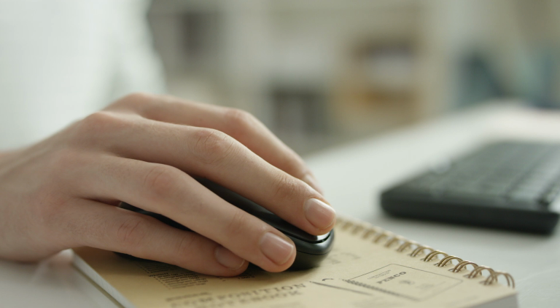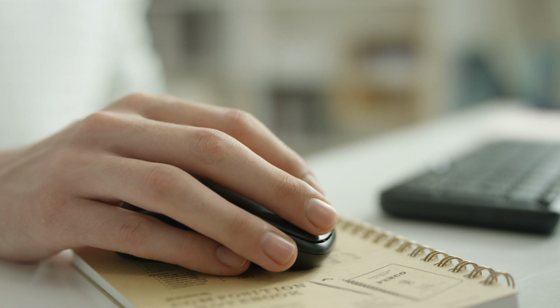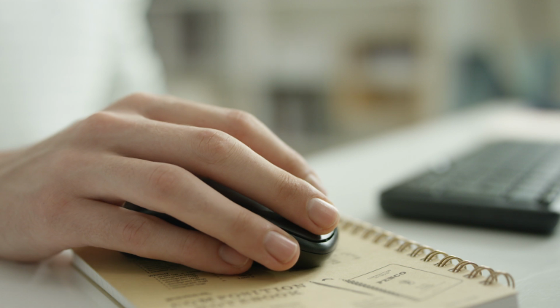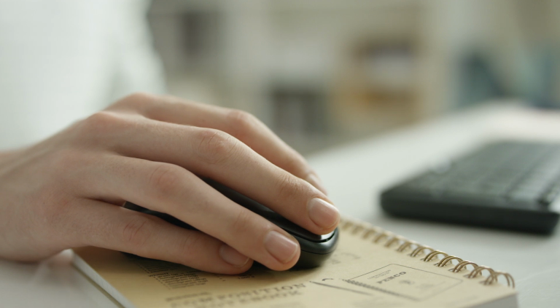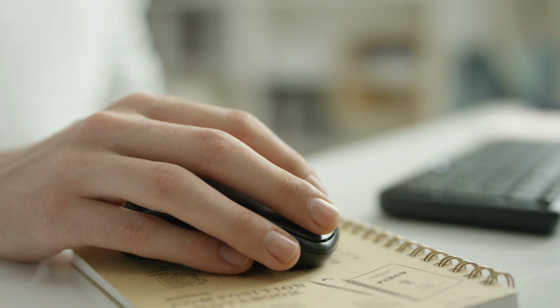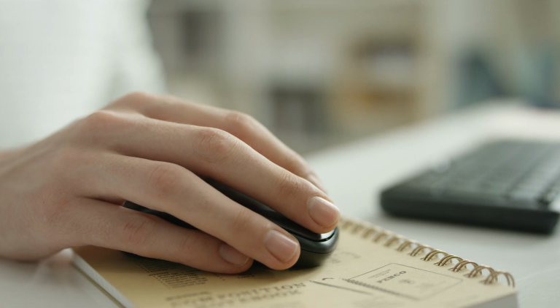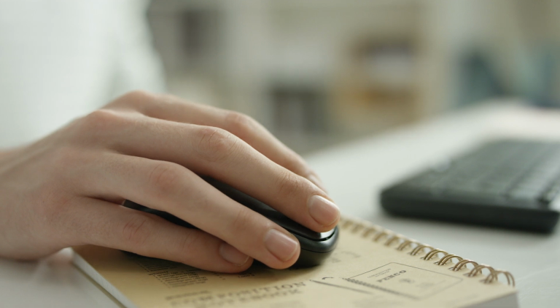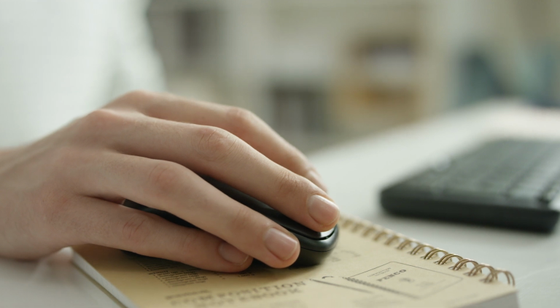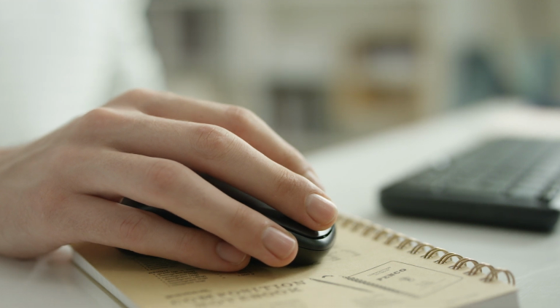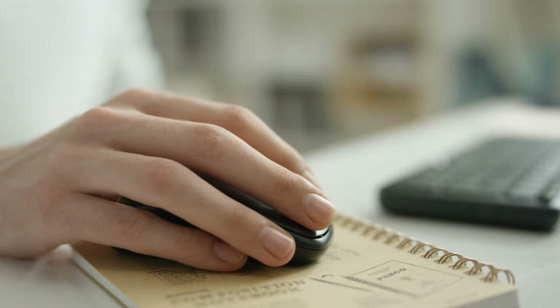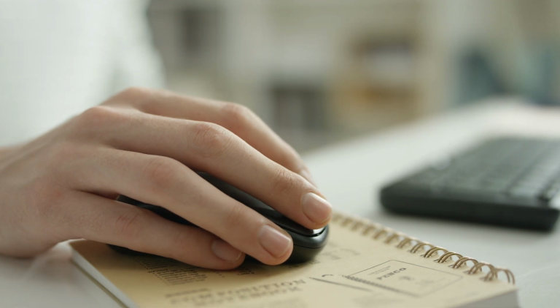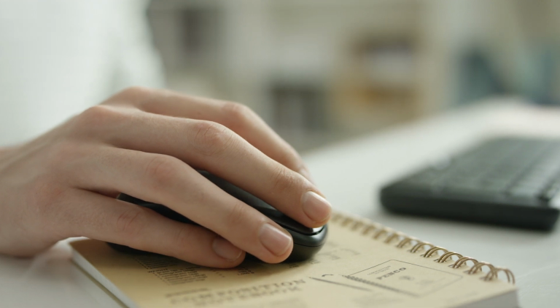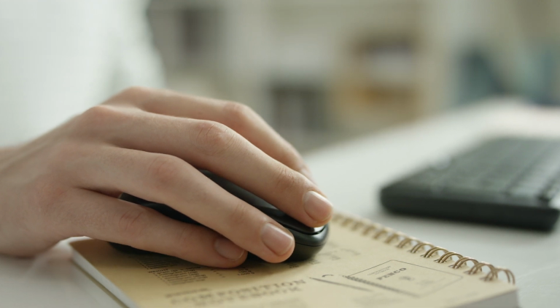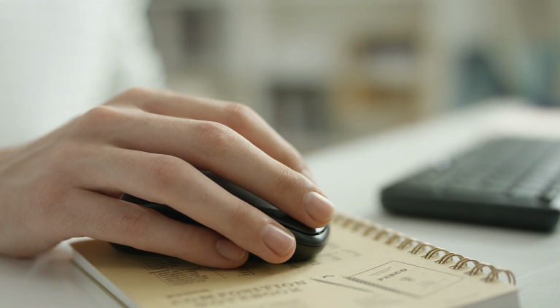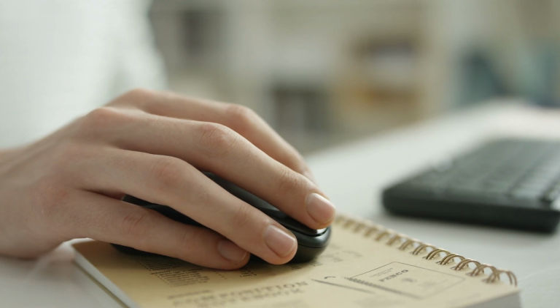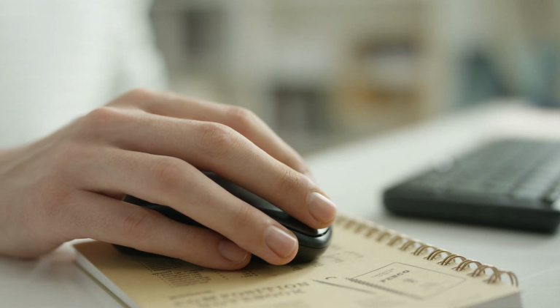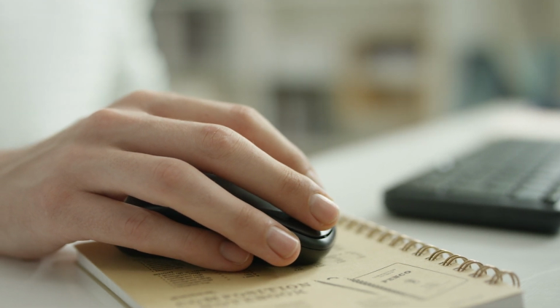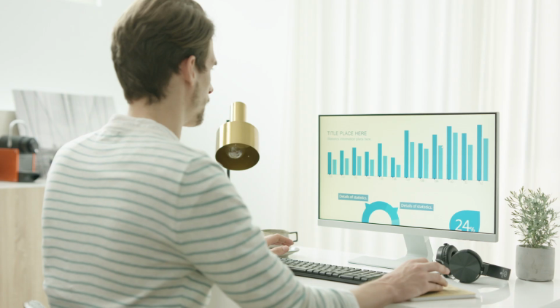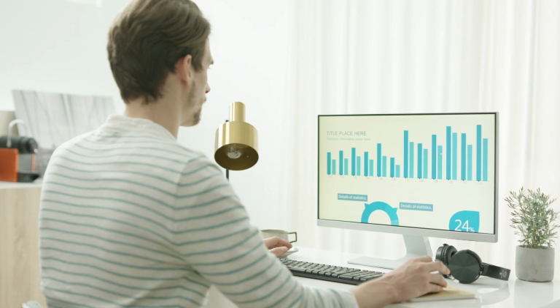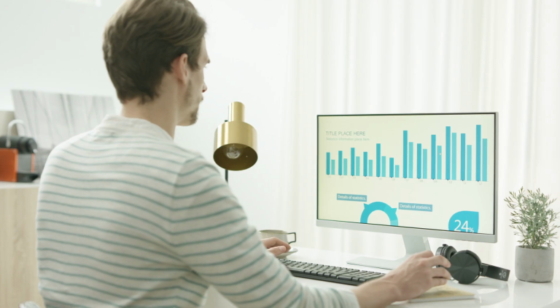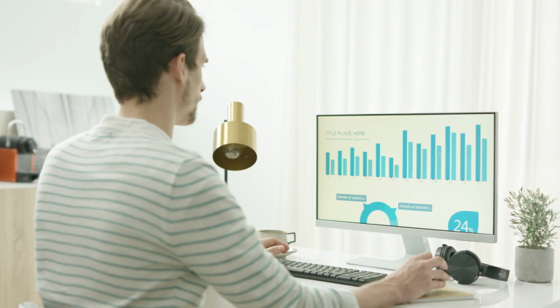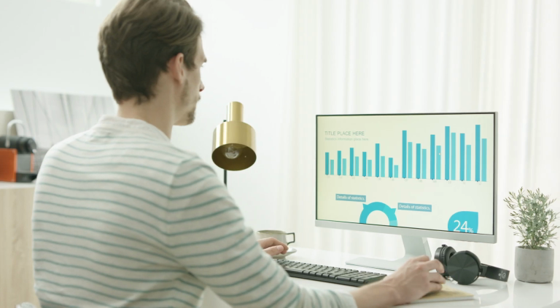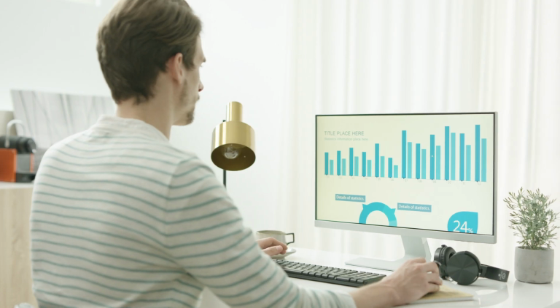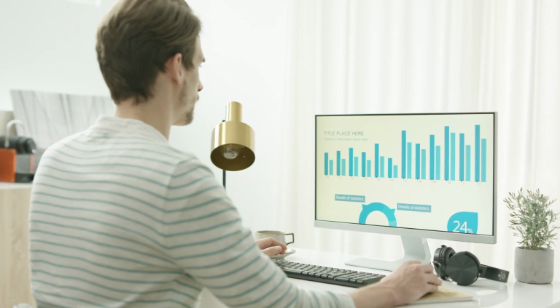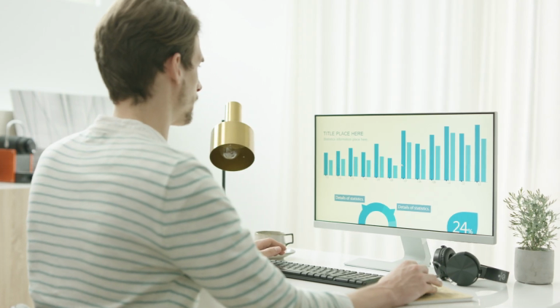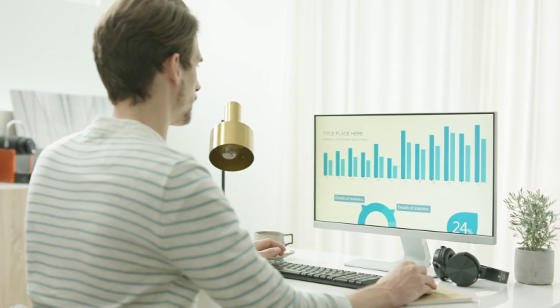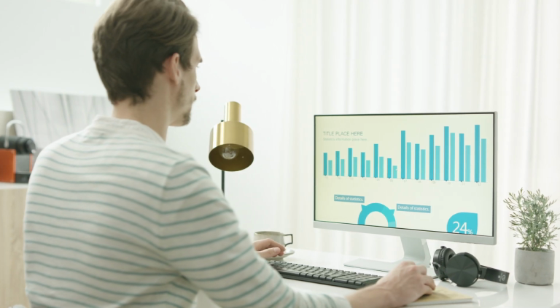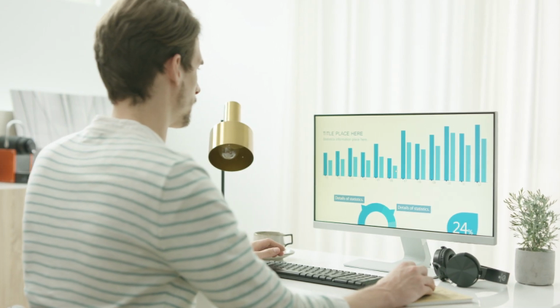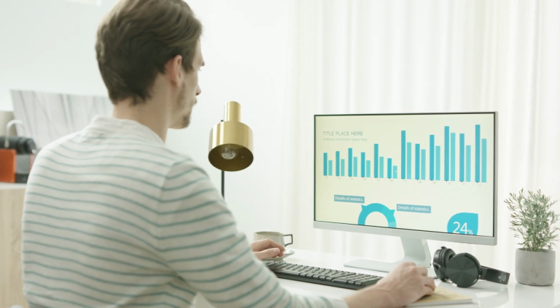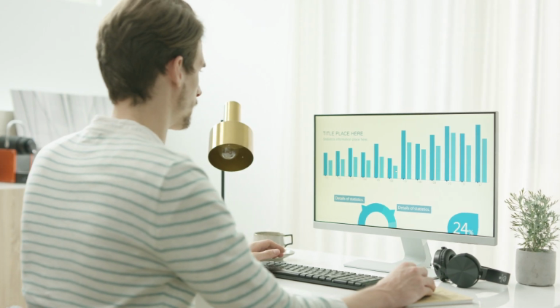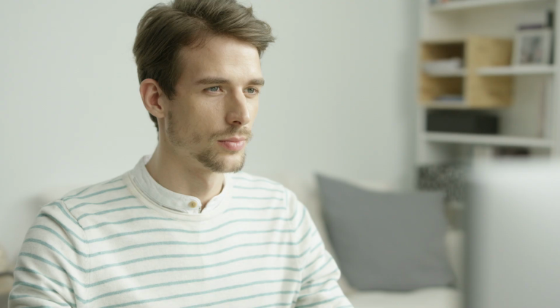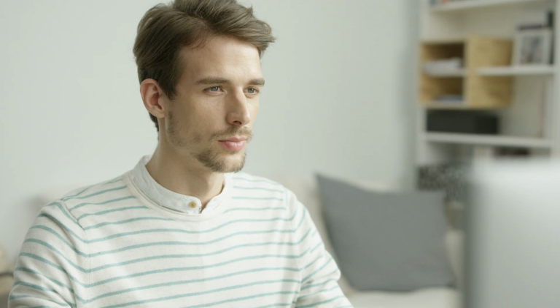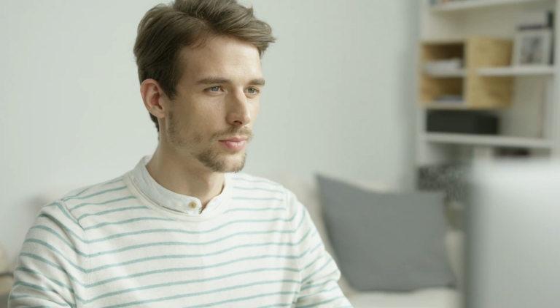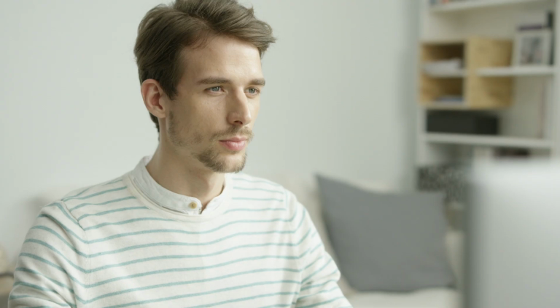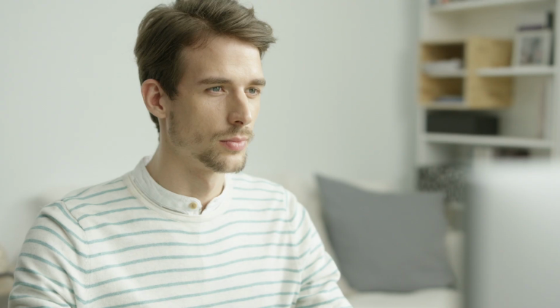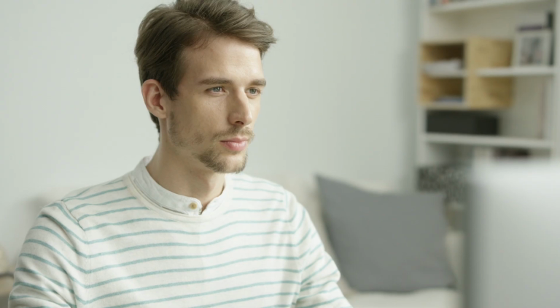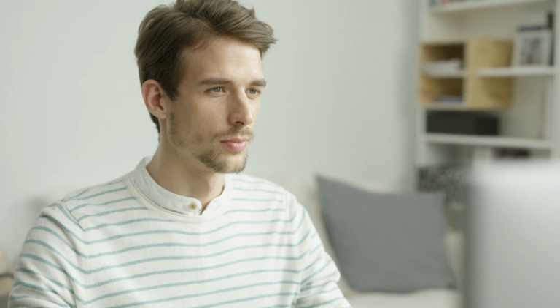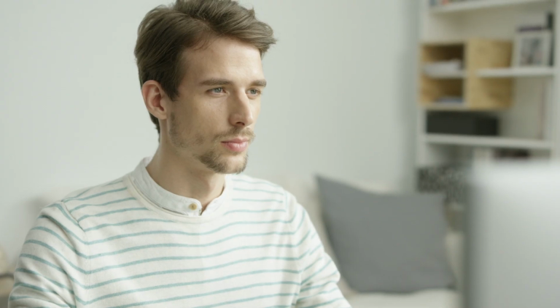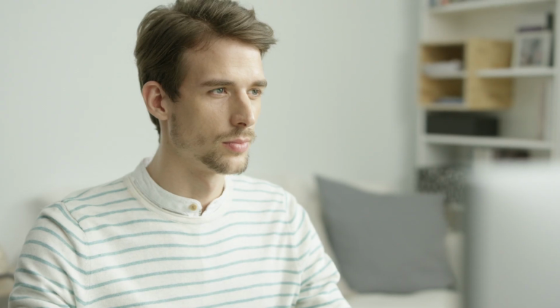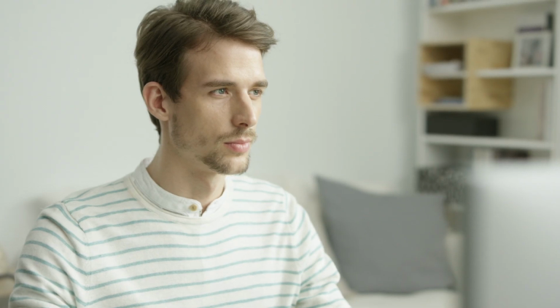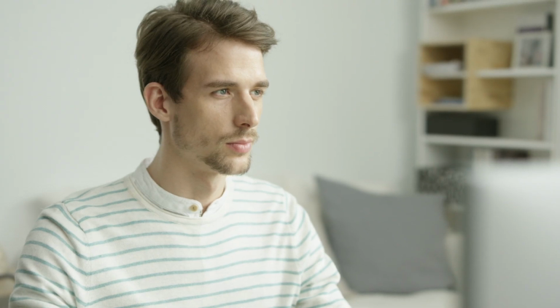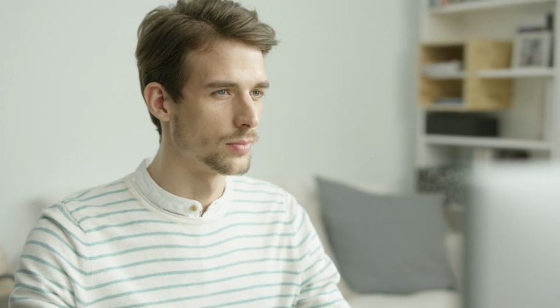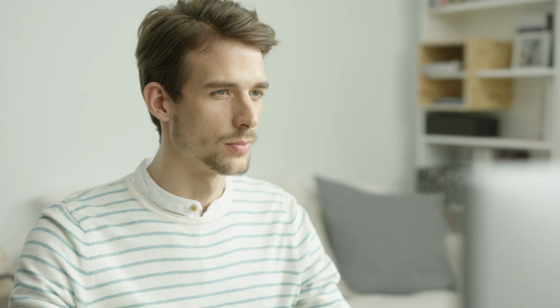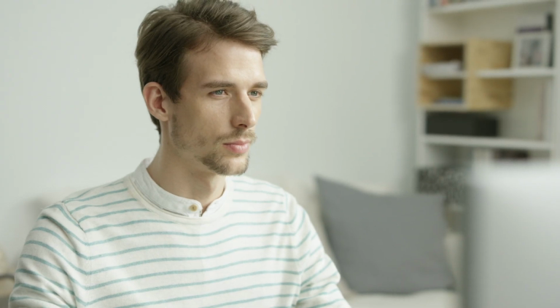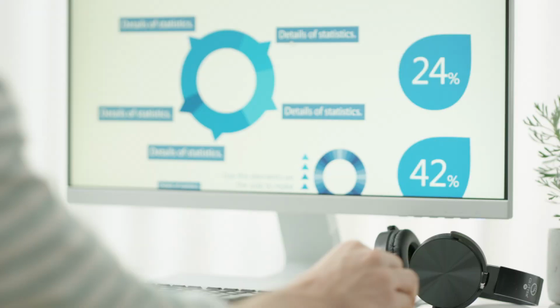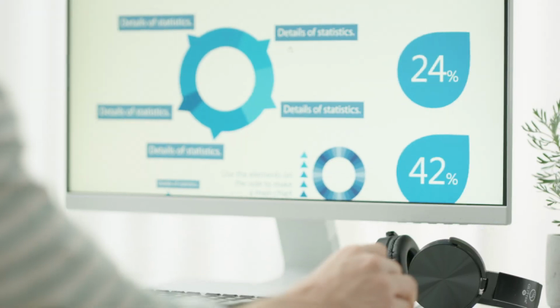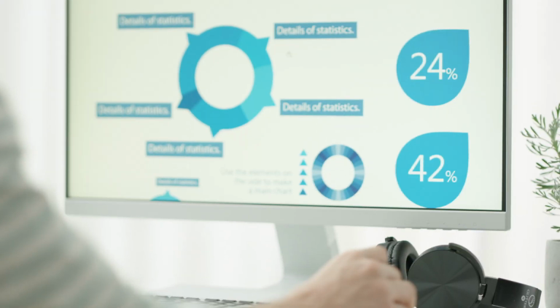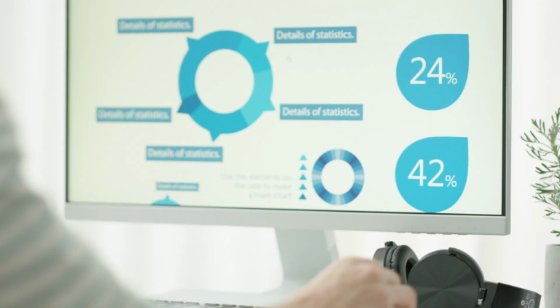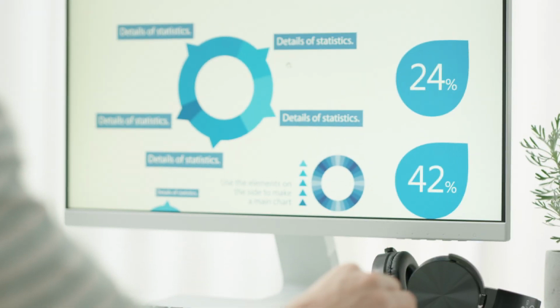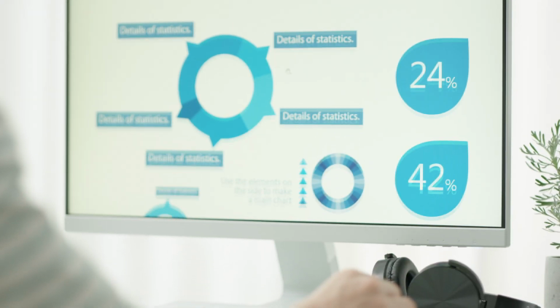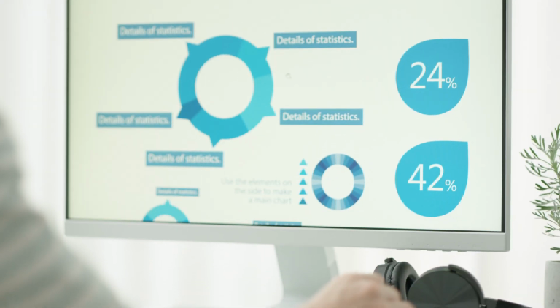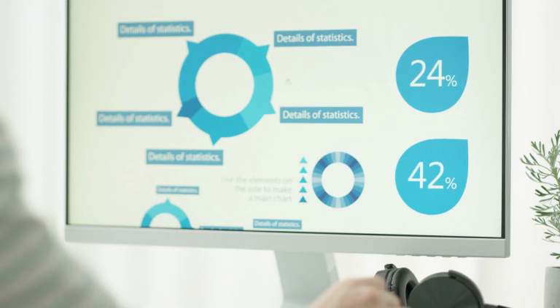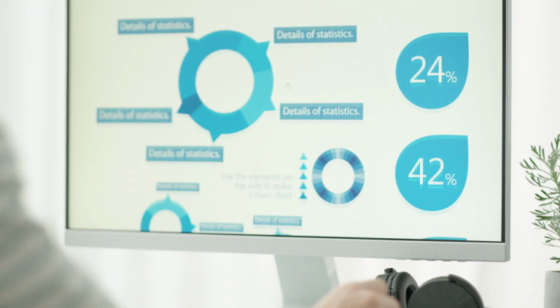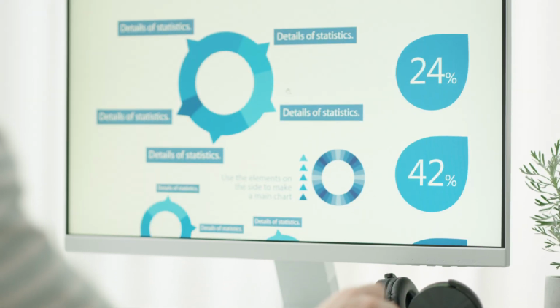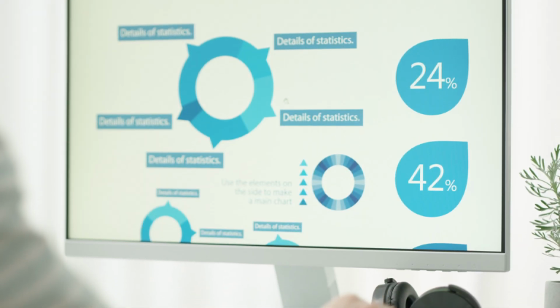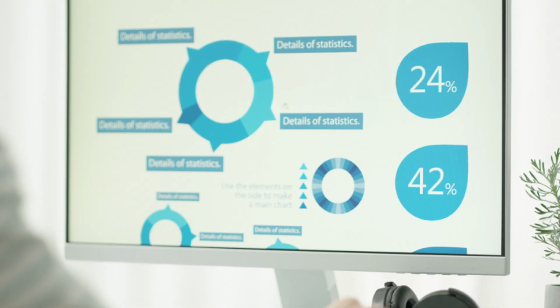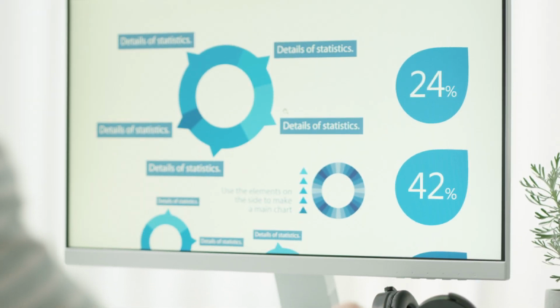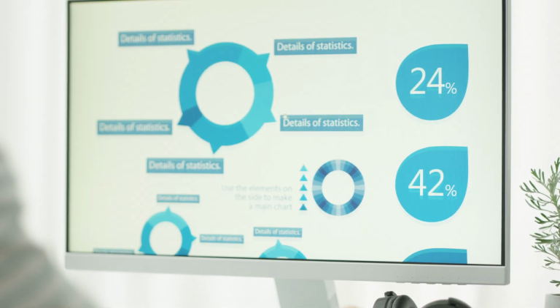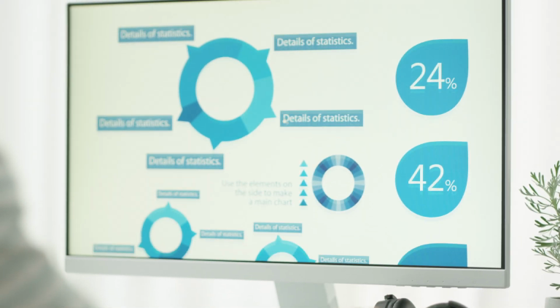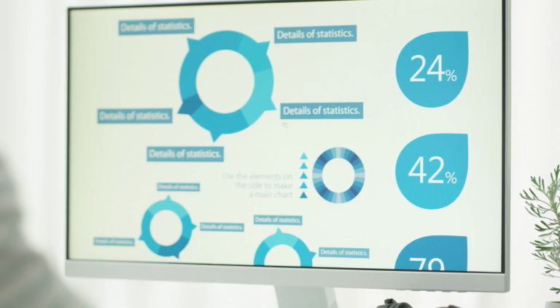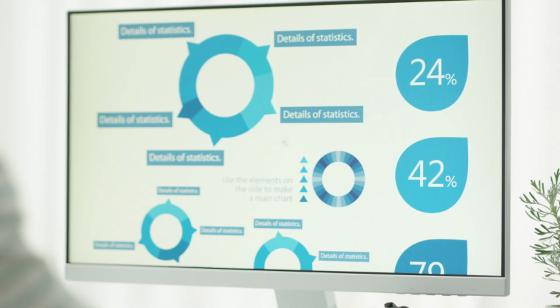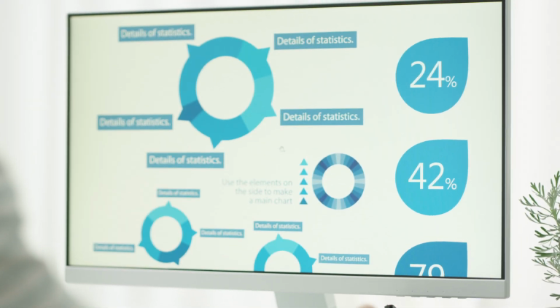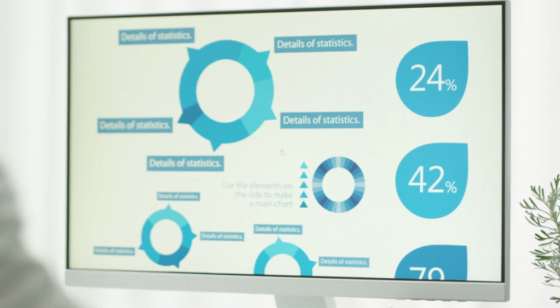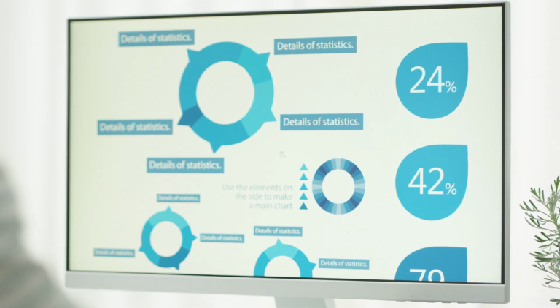In everyday life, screens have become standard, serving as our windows into the virtual world.